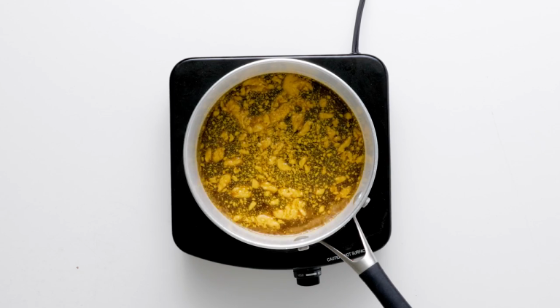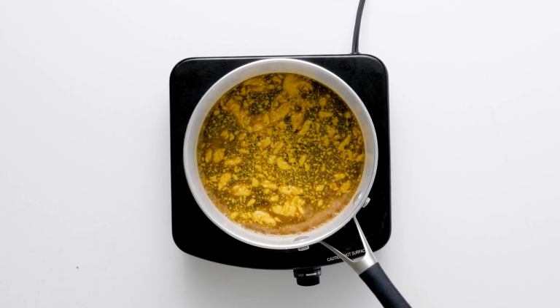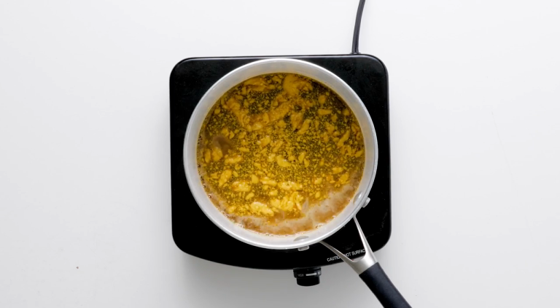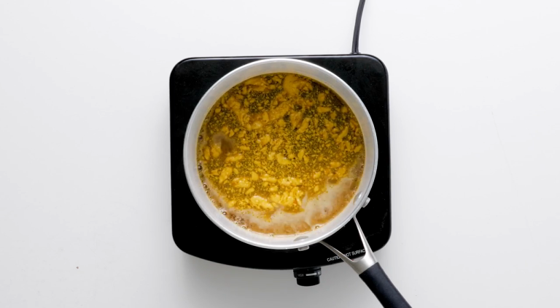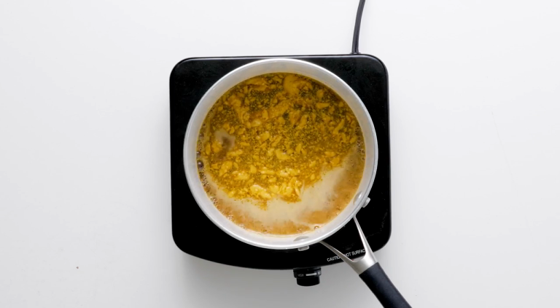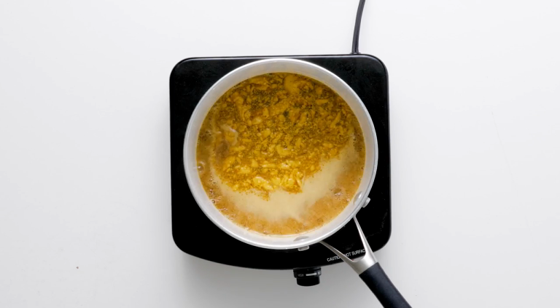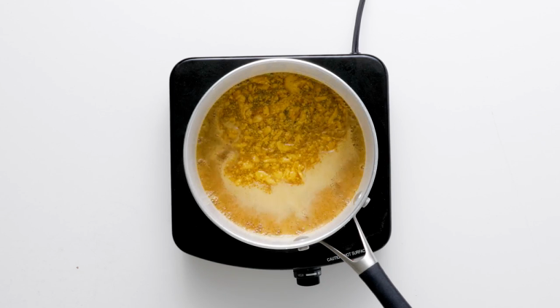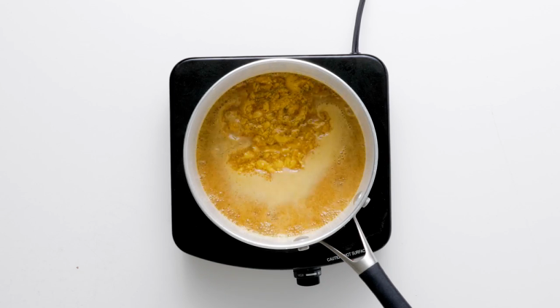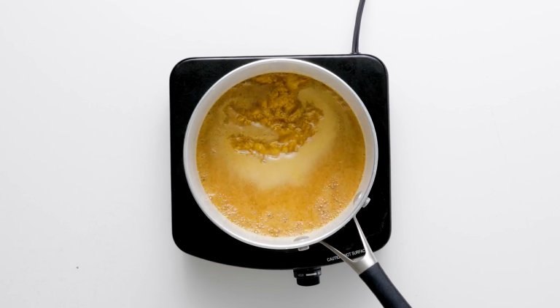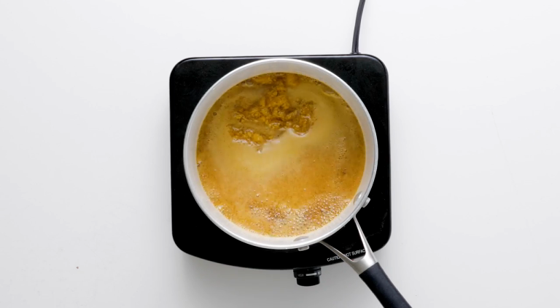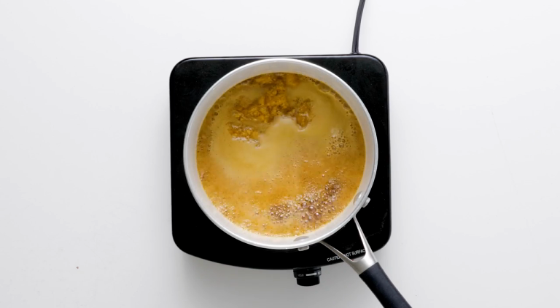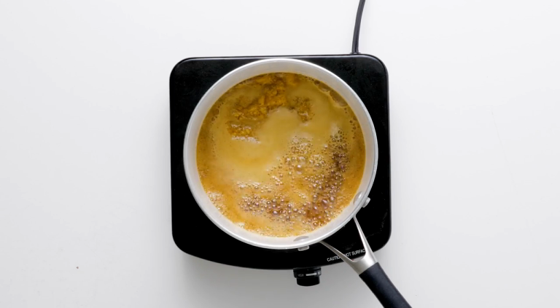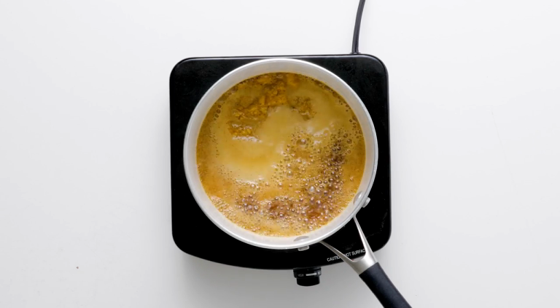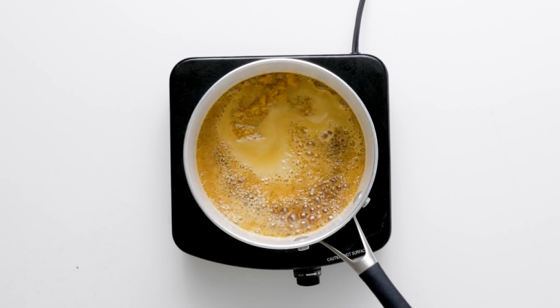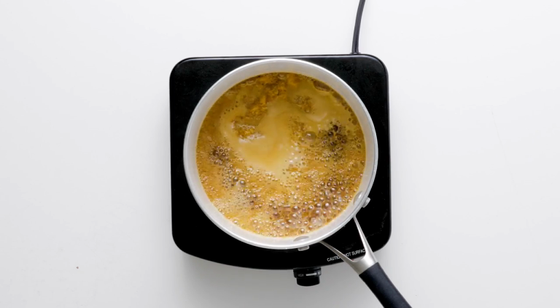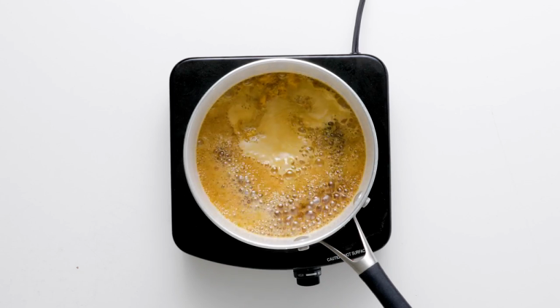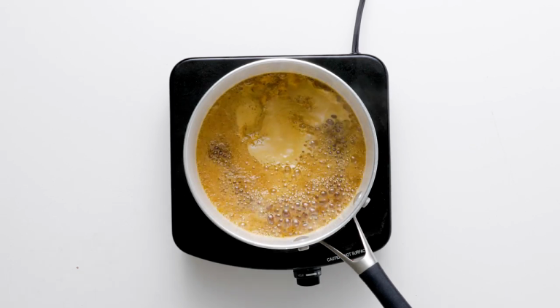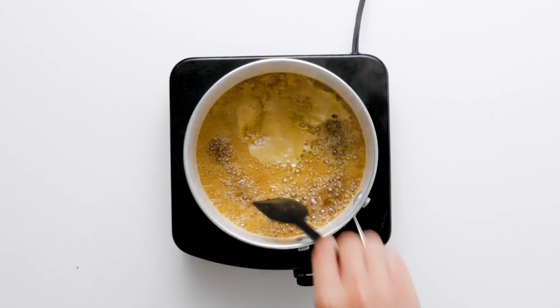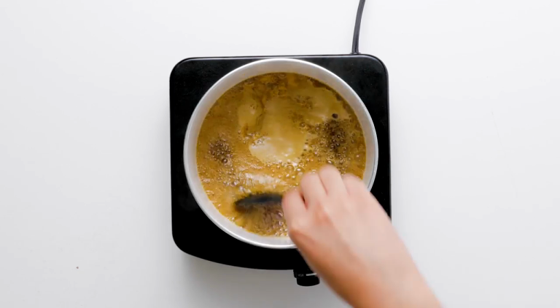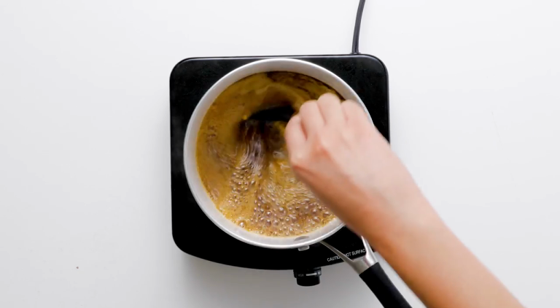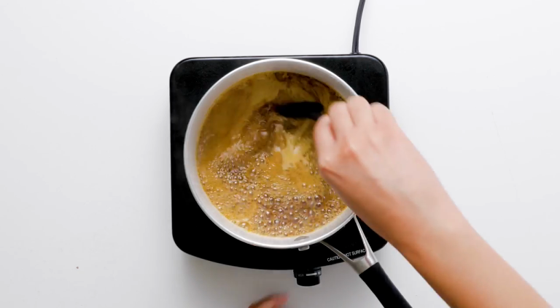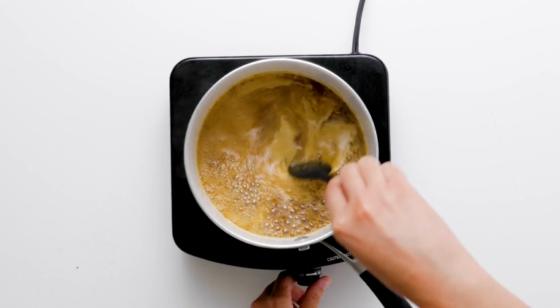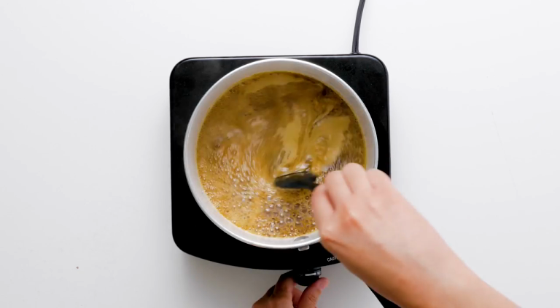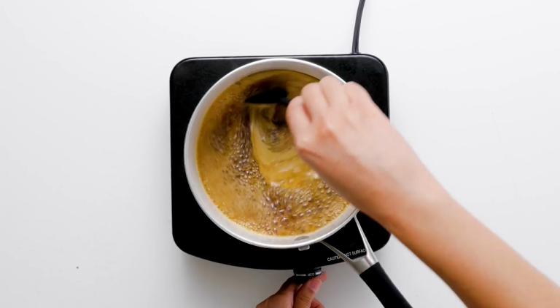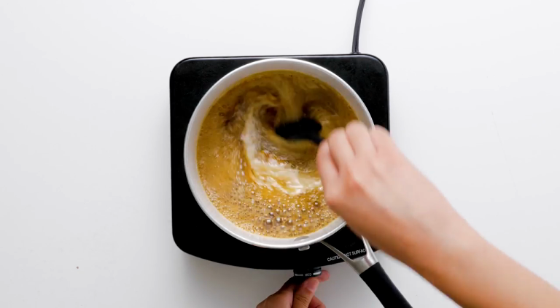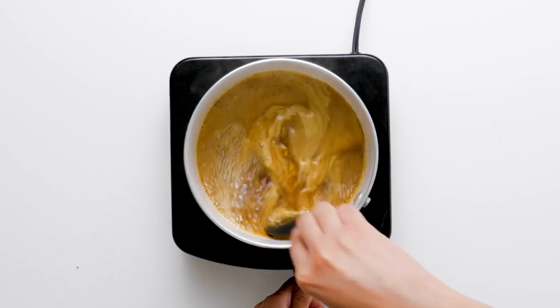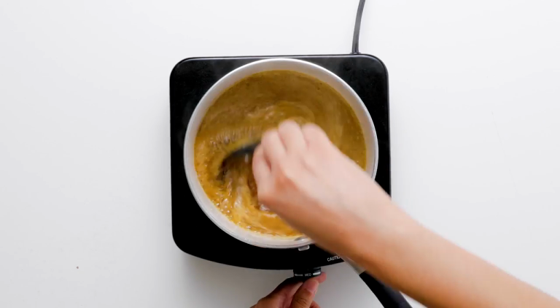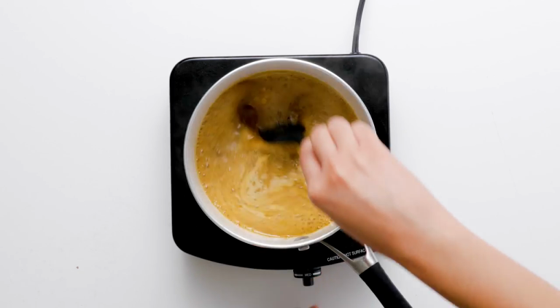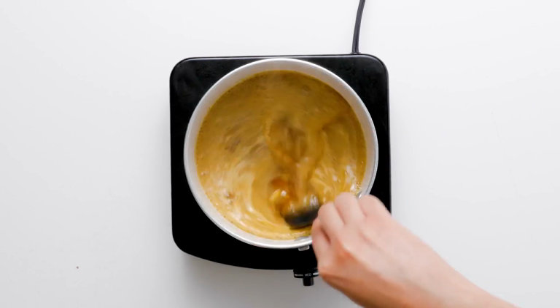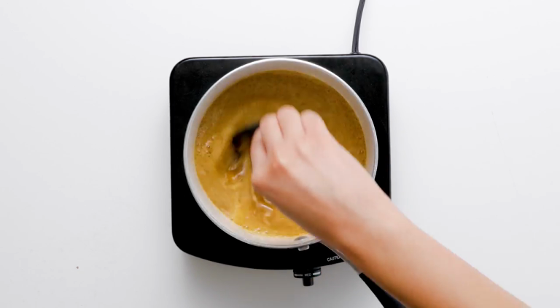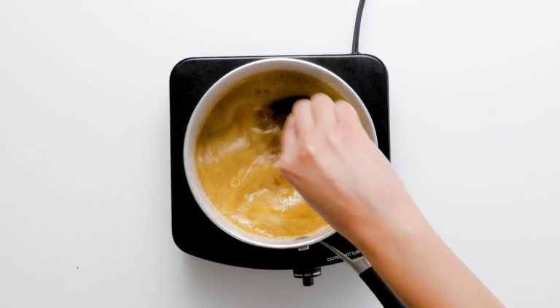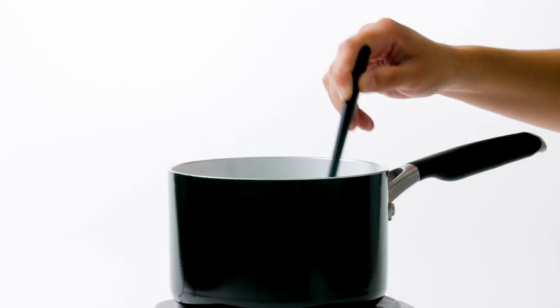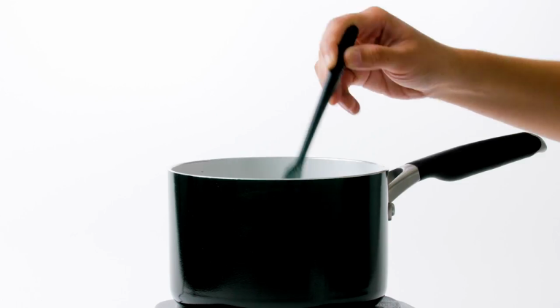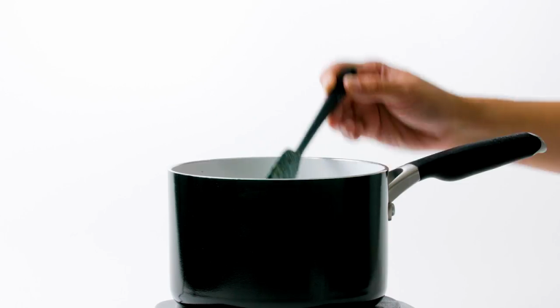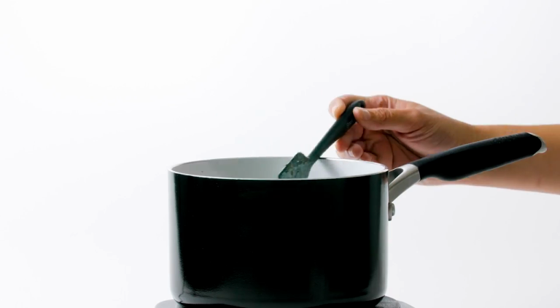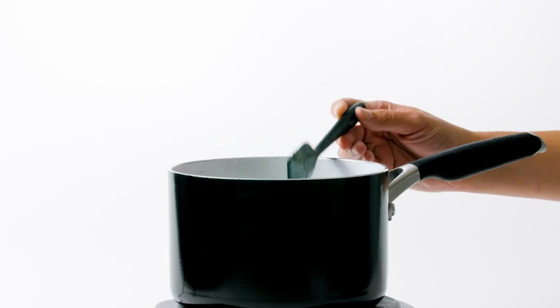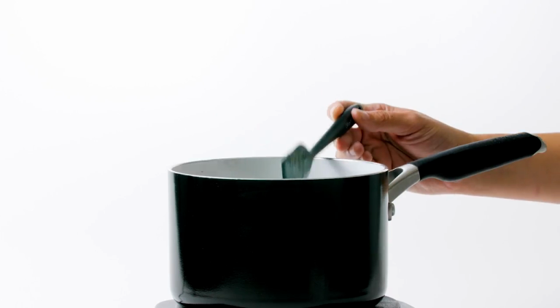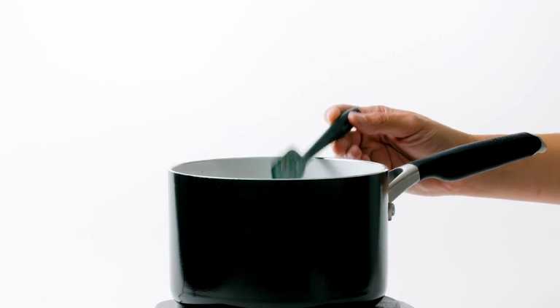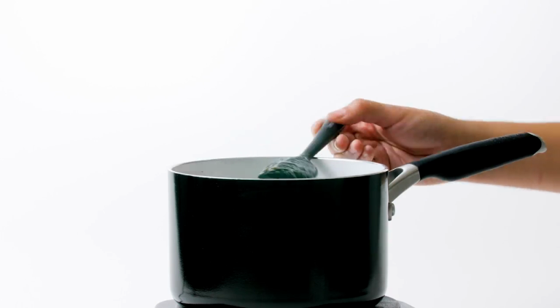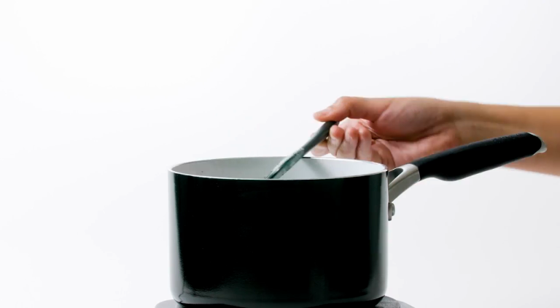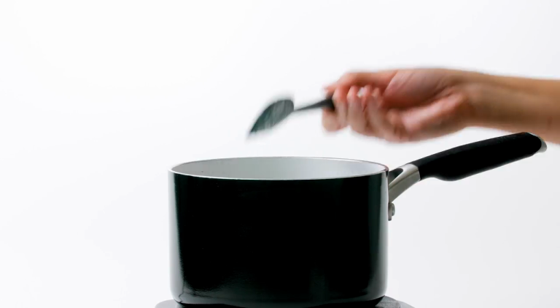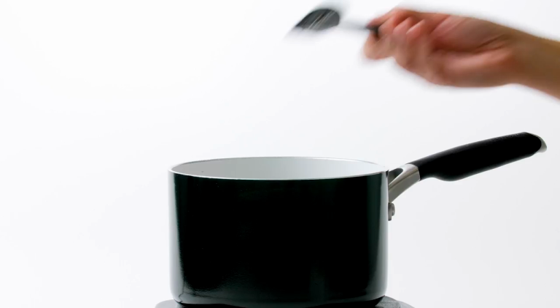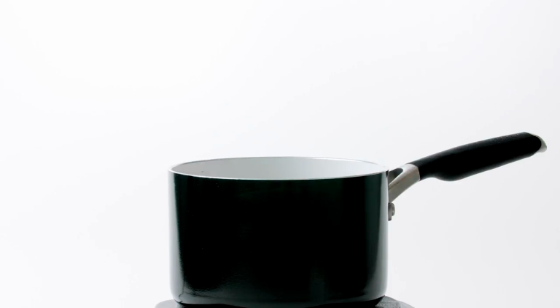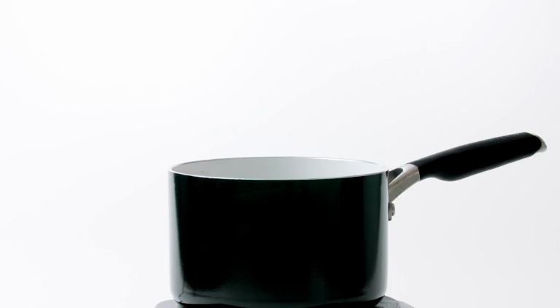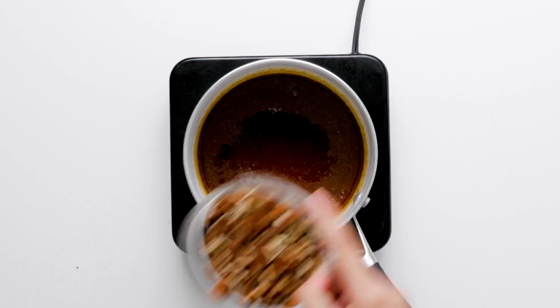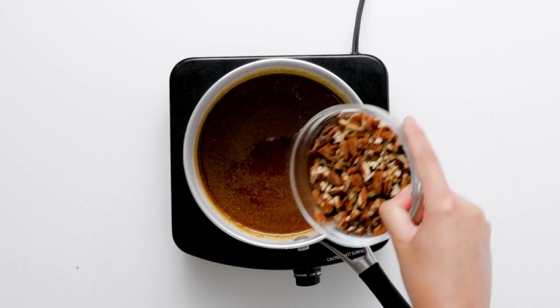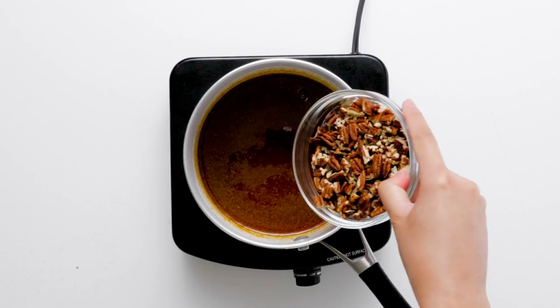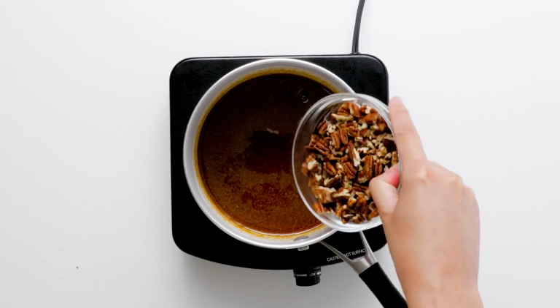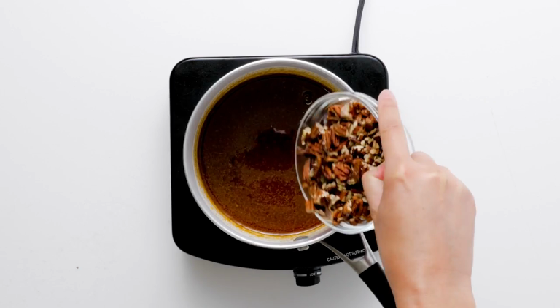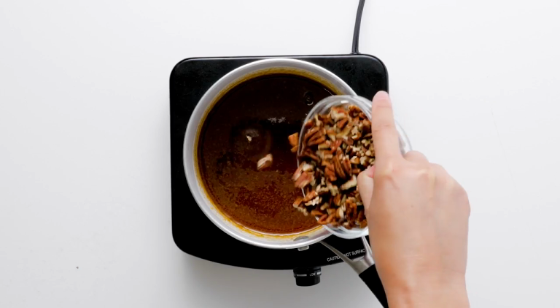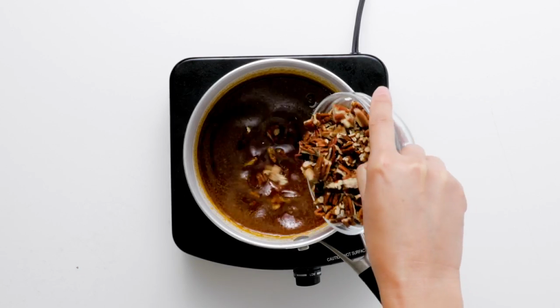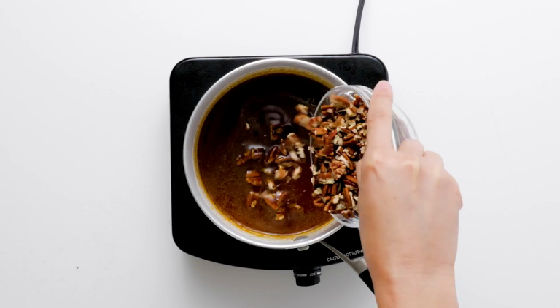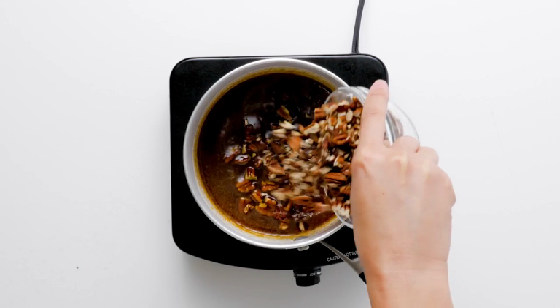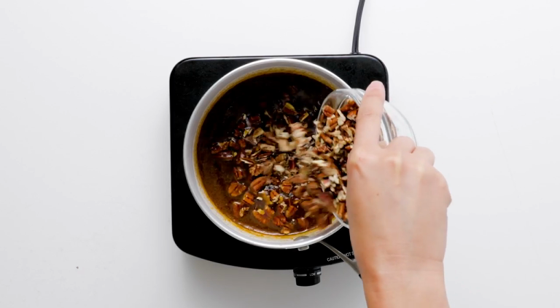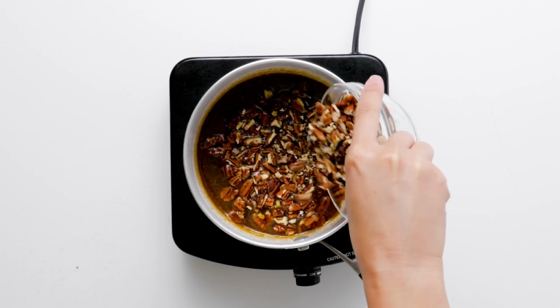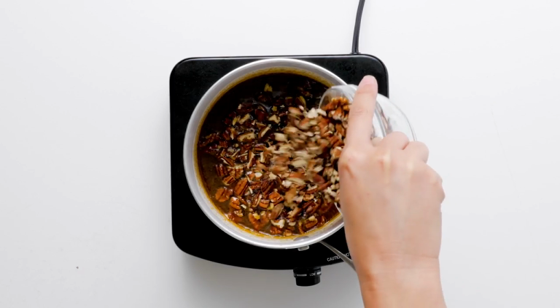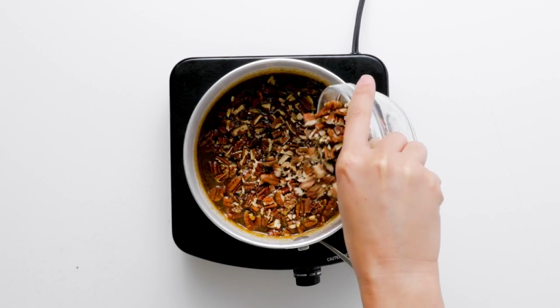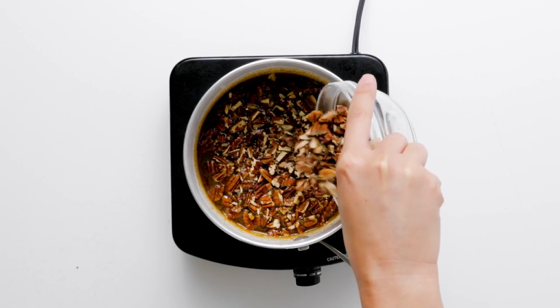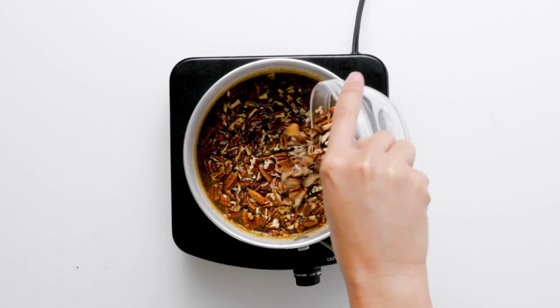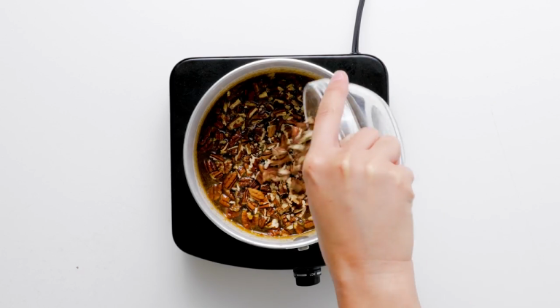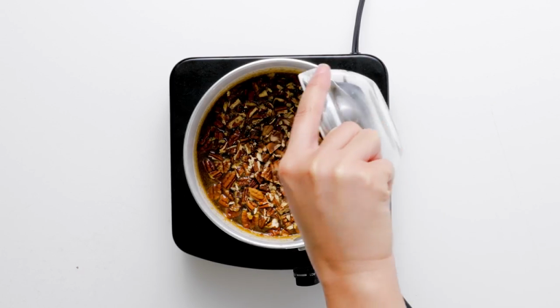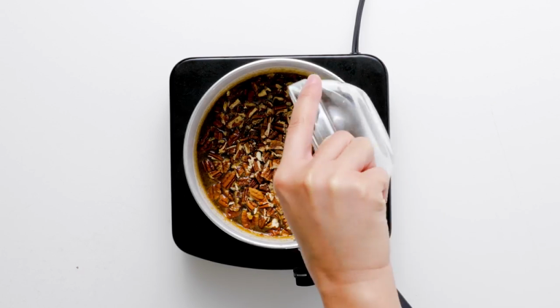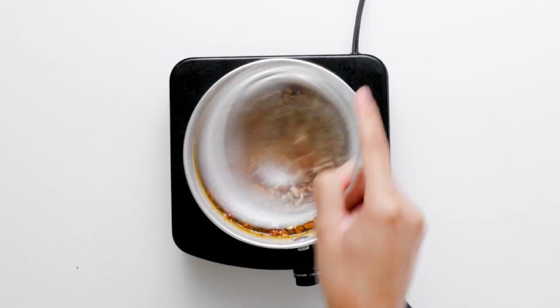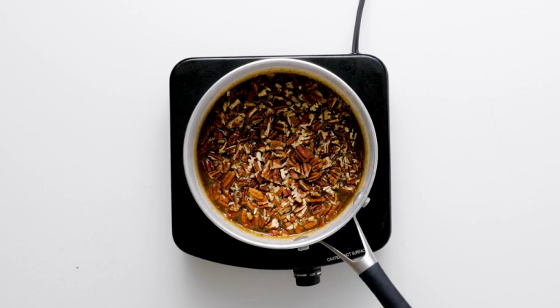Simmer for six to eight minutes to melt the sweet and savory flavors. Stir in the chopped pecans and set aside.